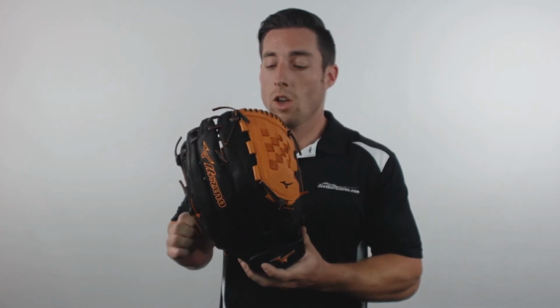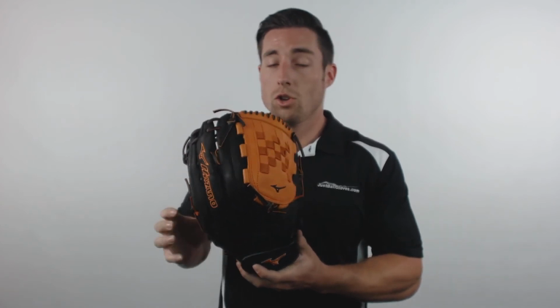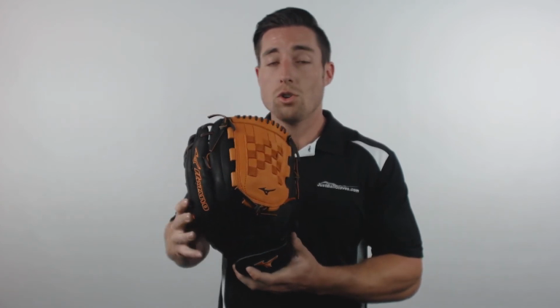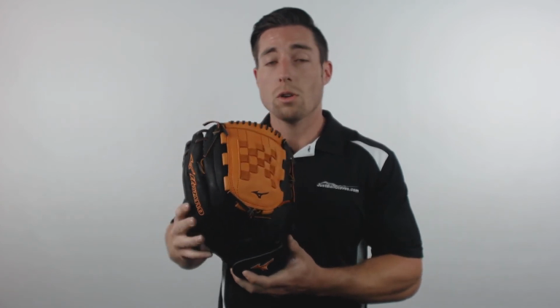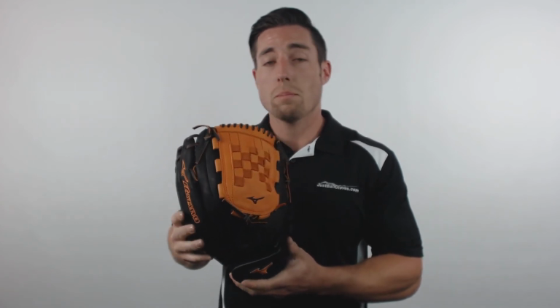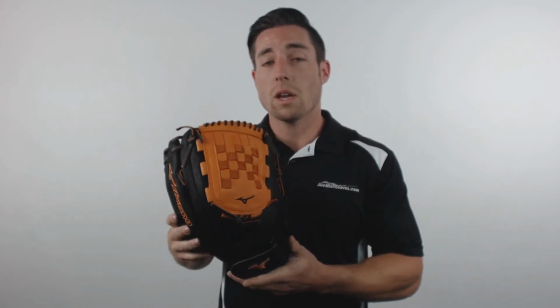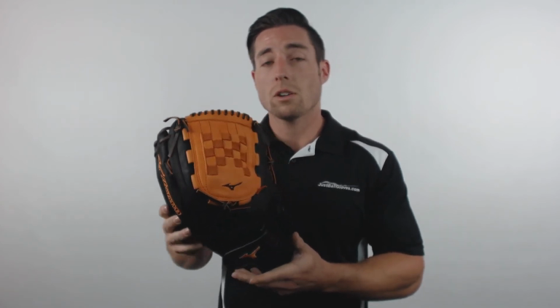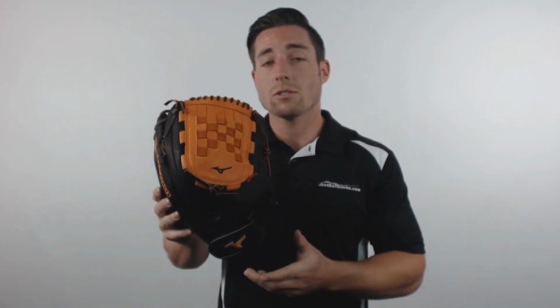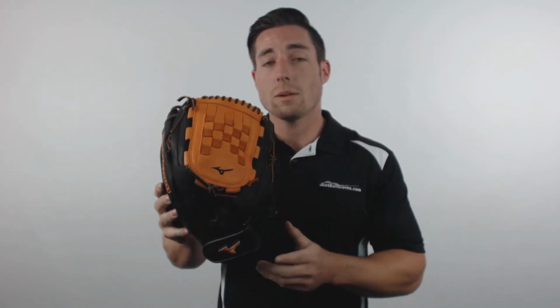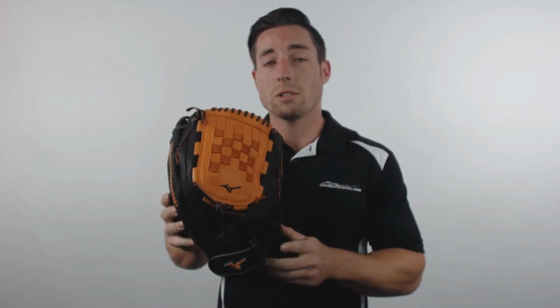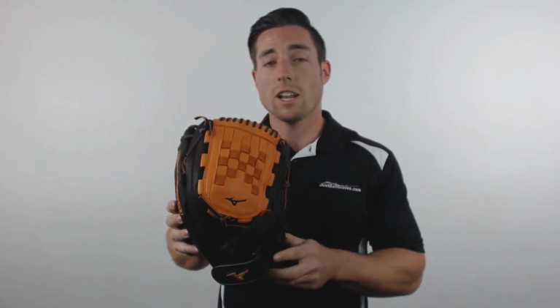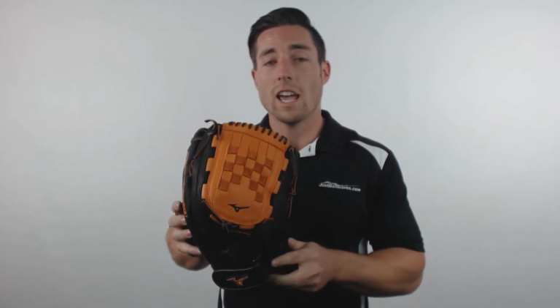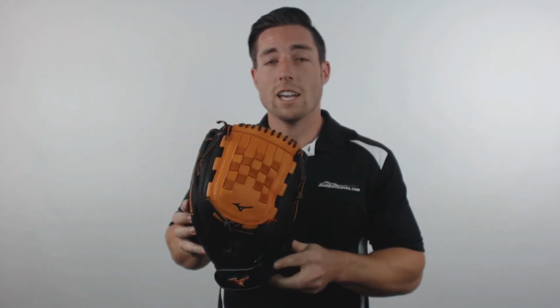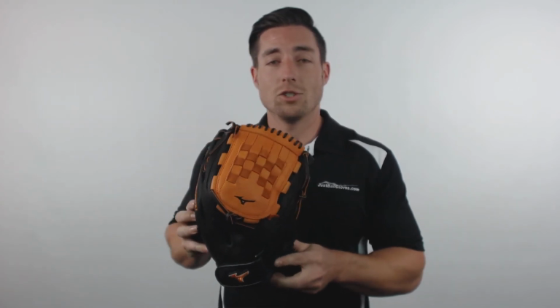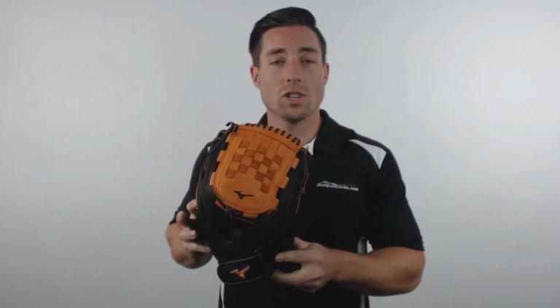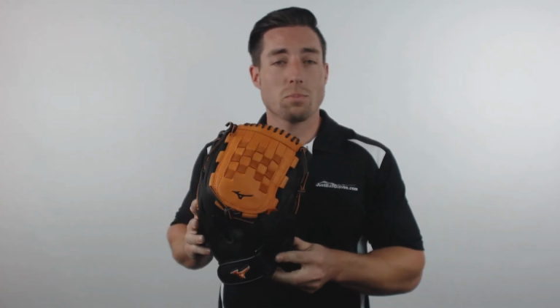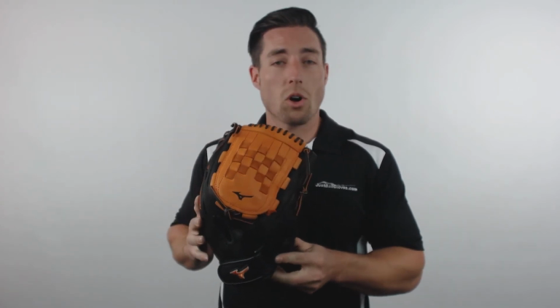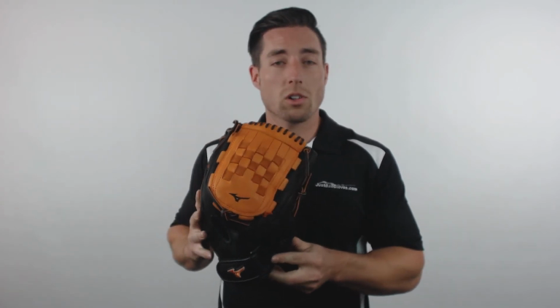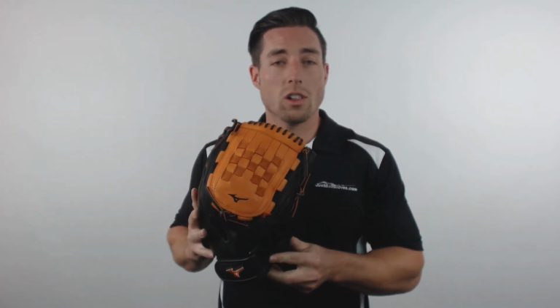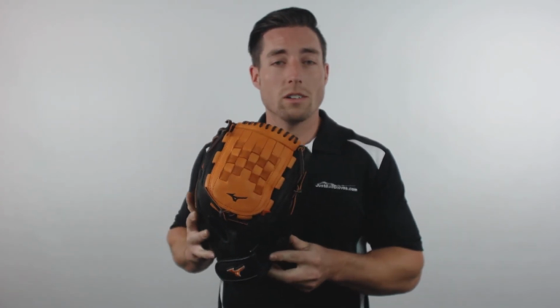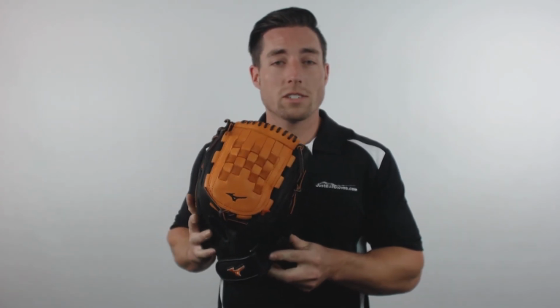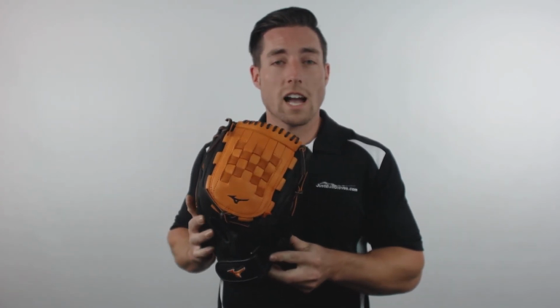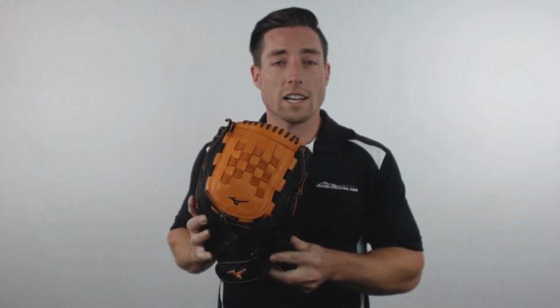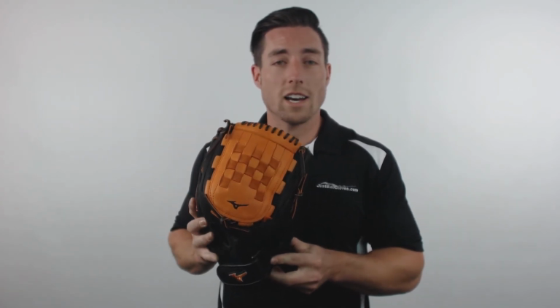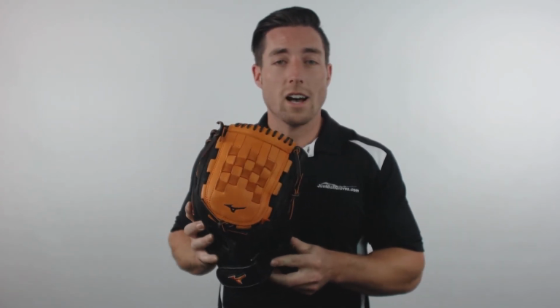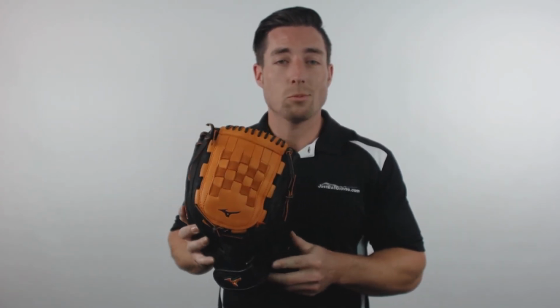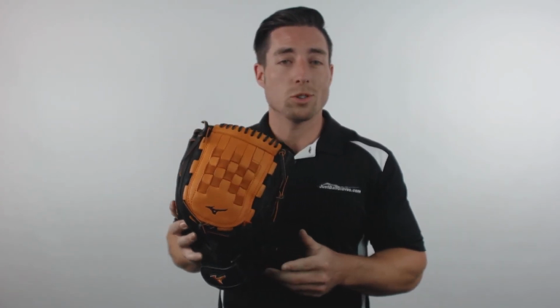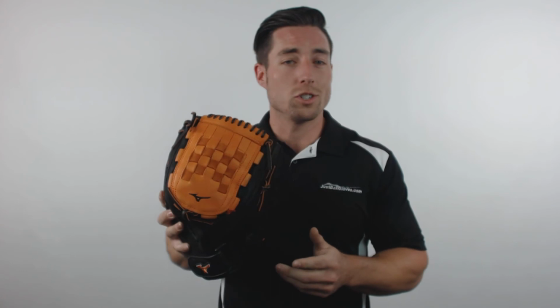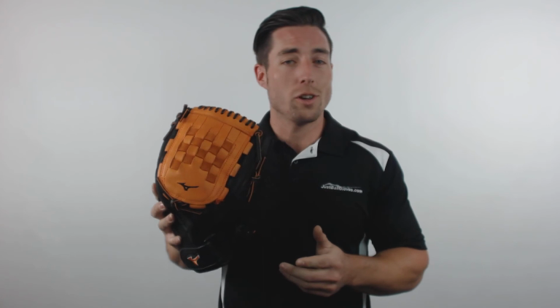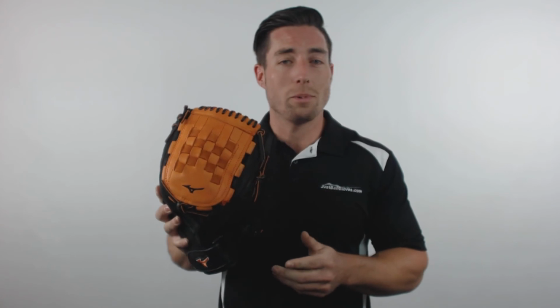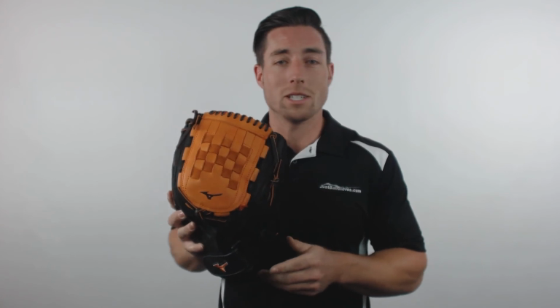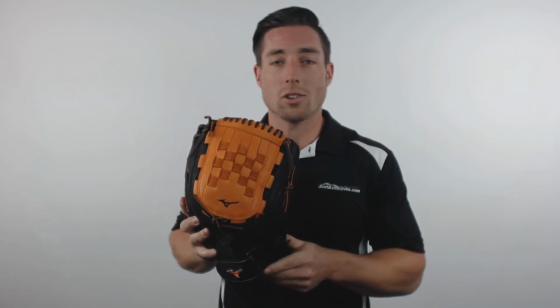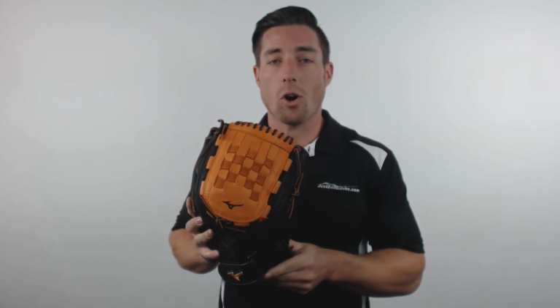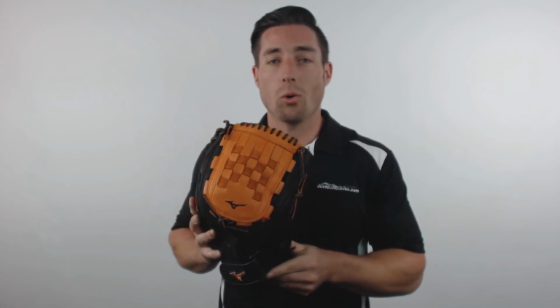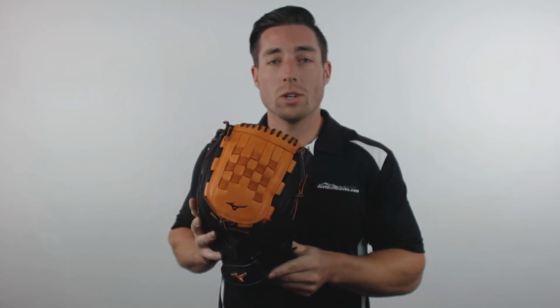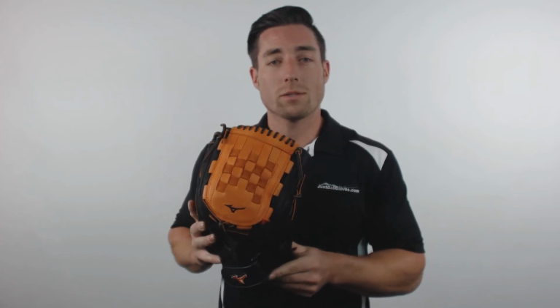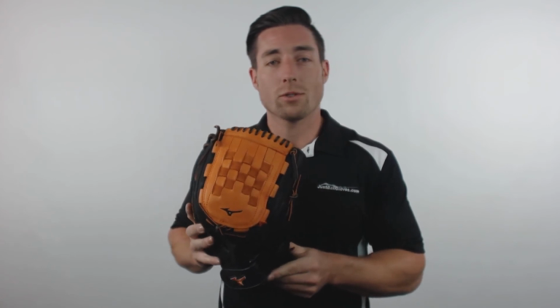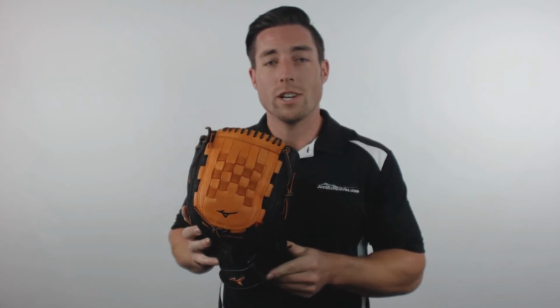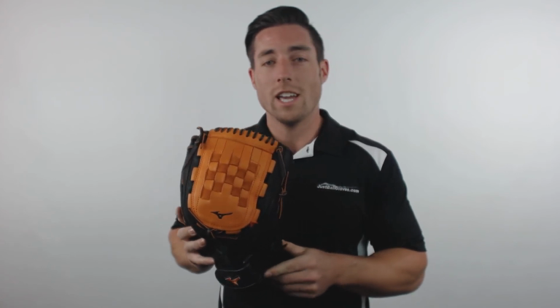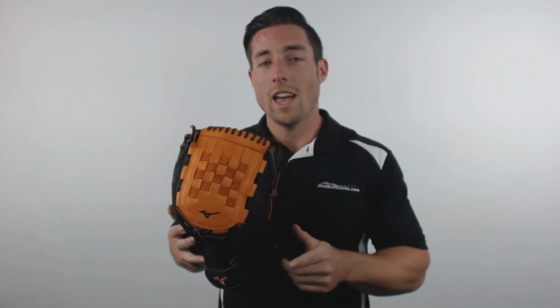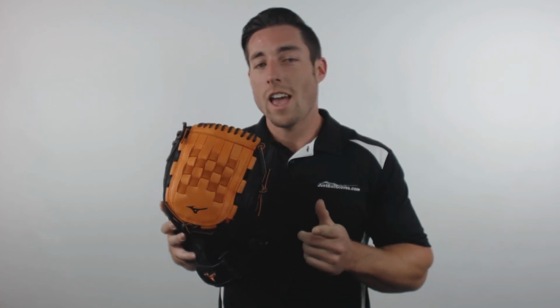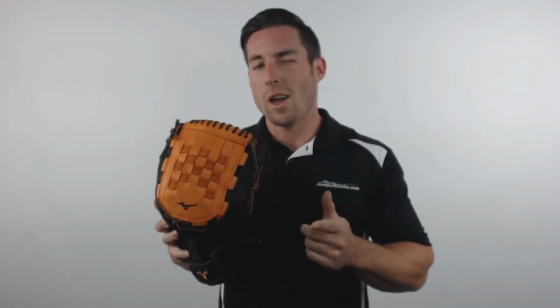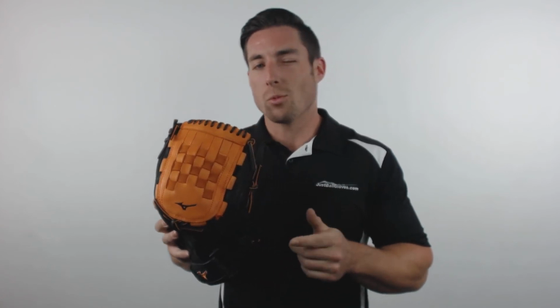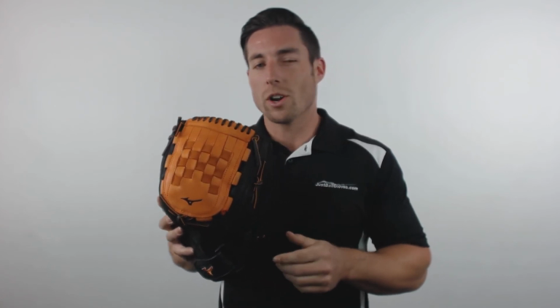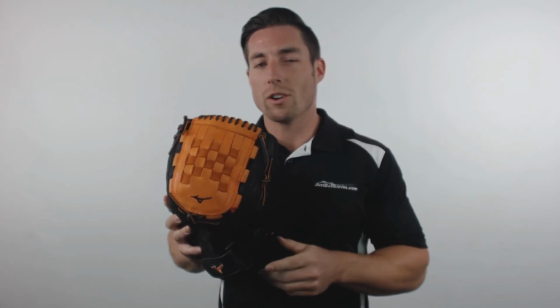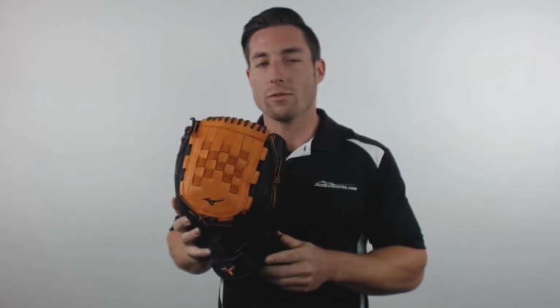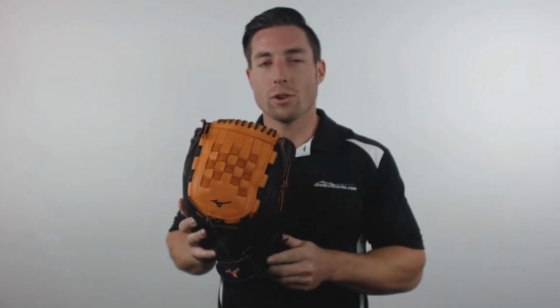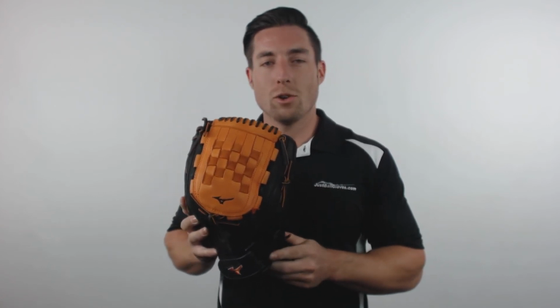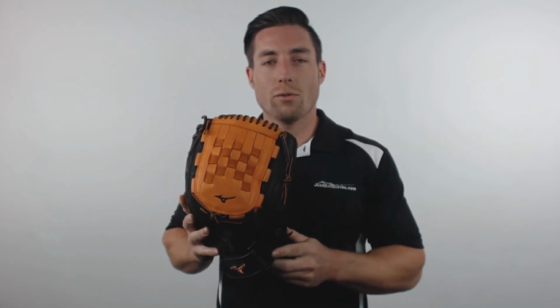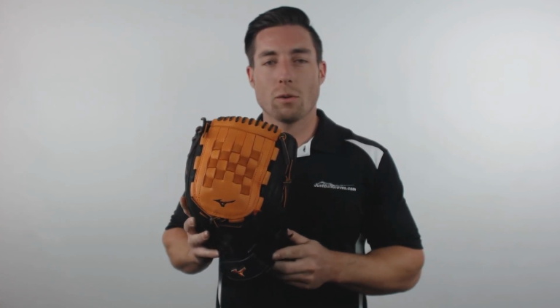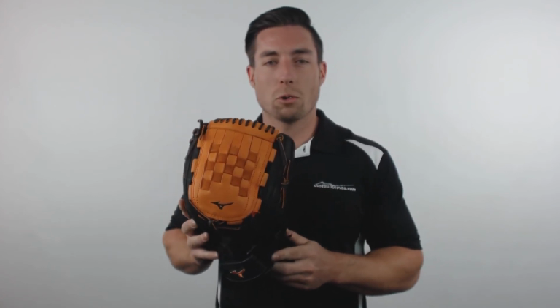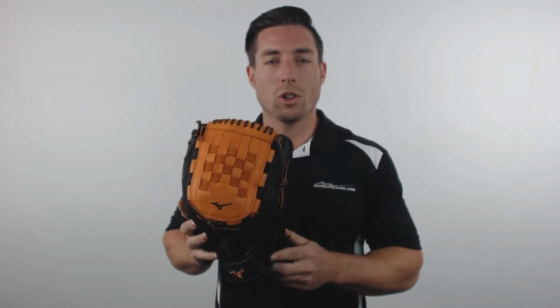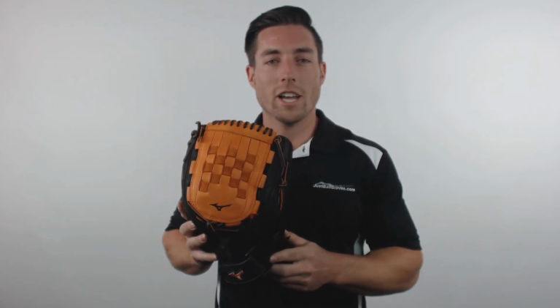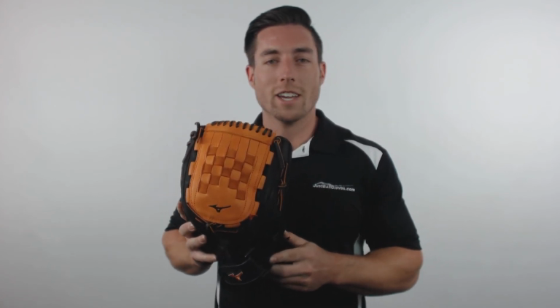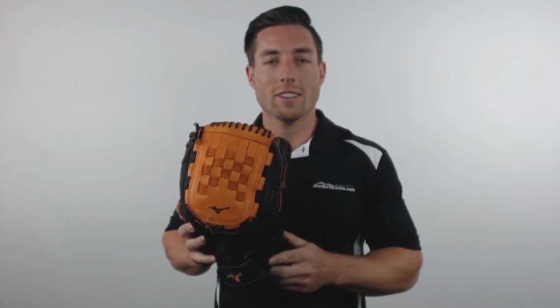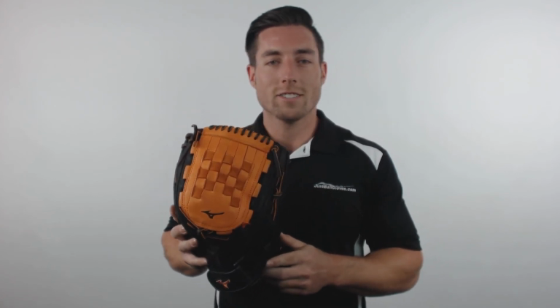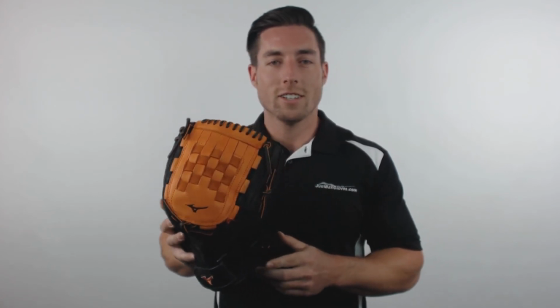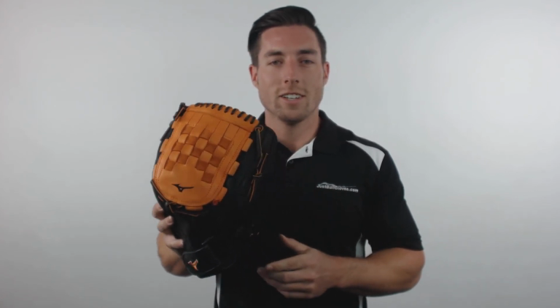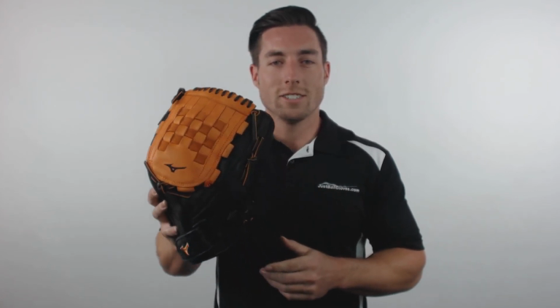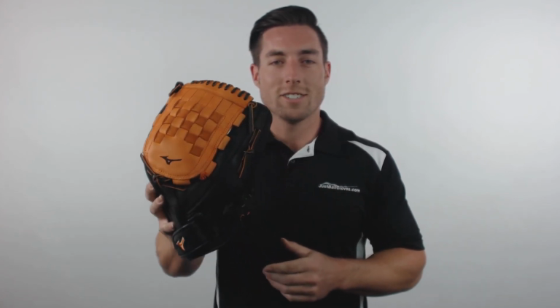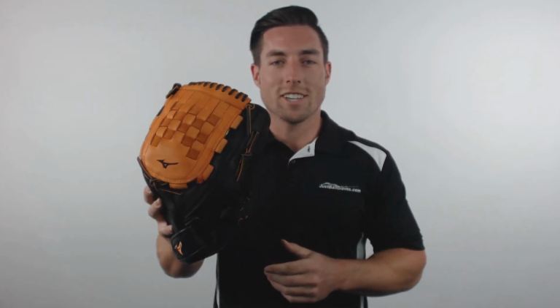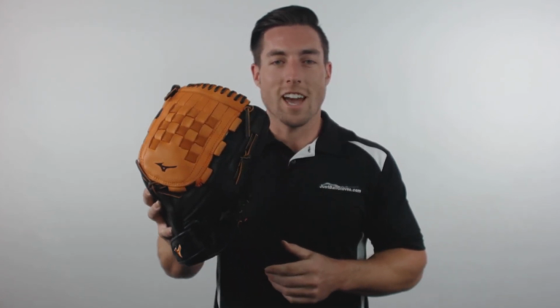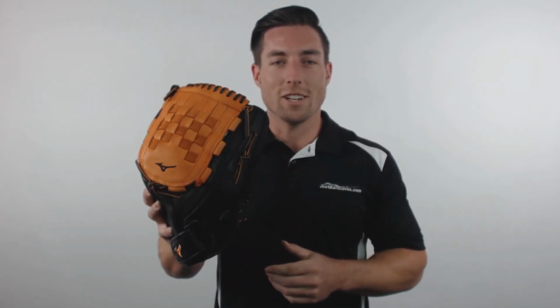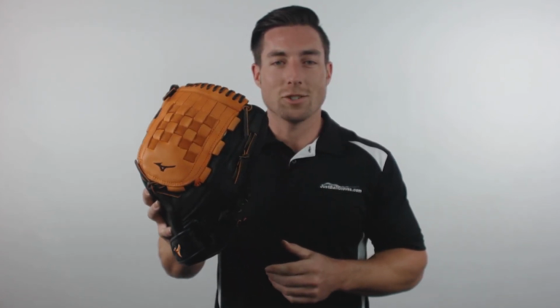You can pick yours up today at JustBallGloves.com, where the shipping is always free and we're here for you from click to catch.